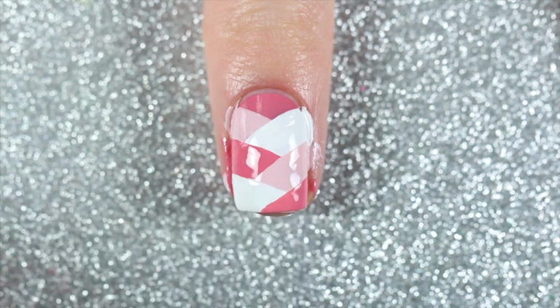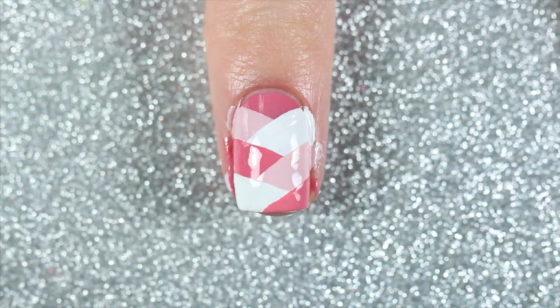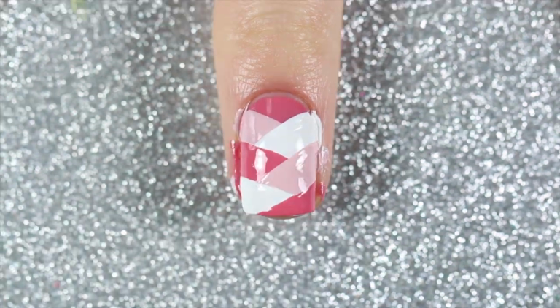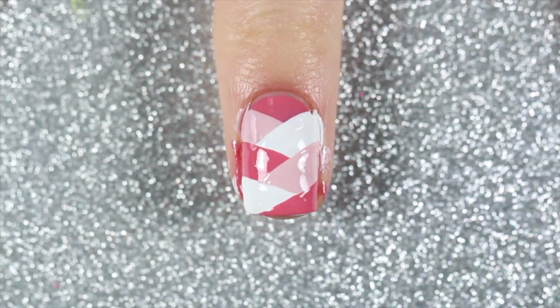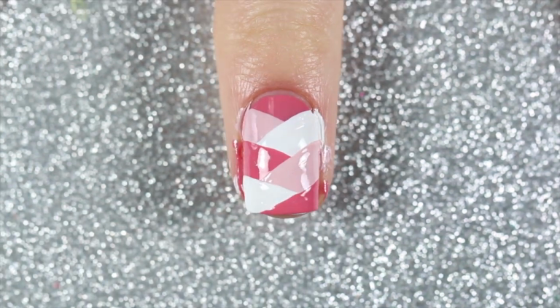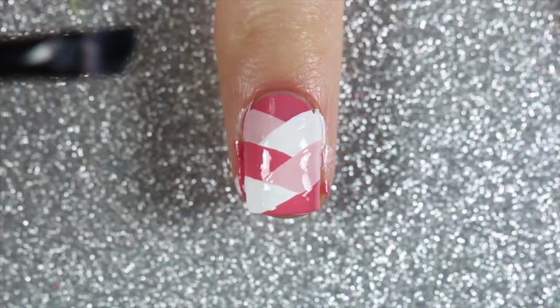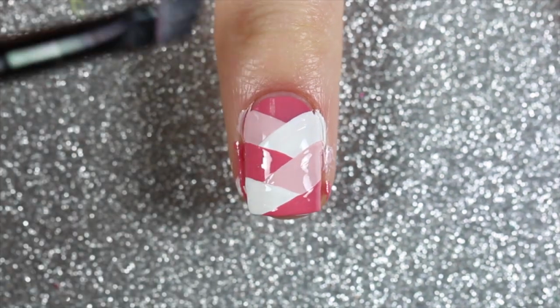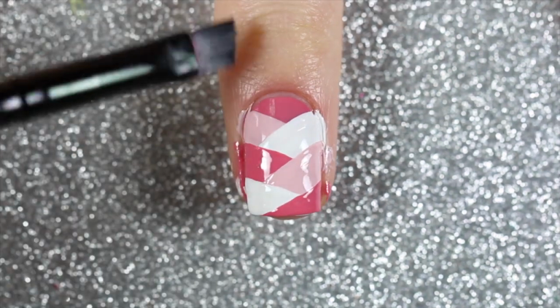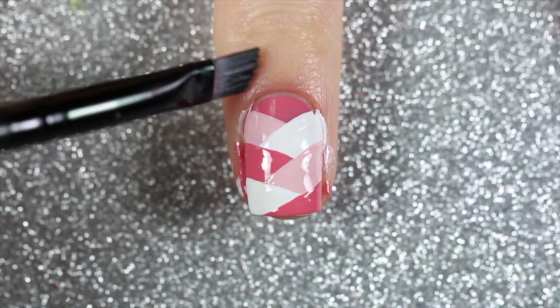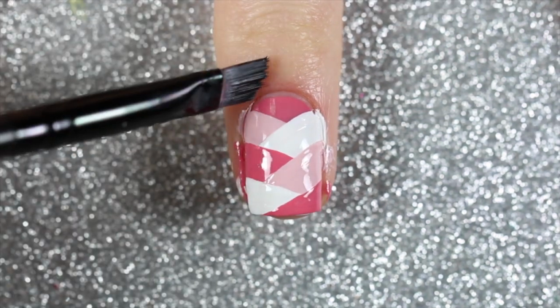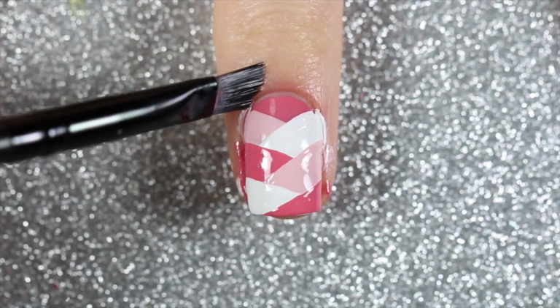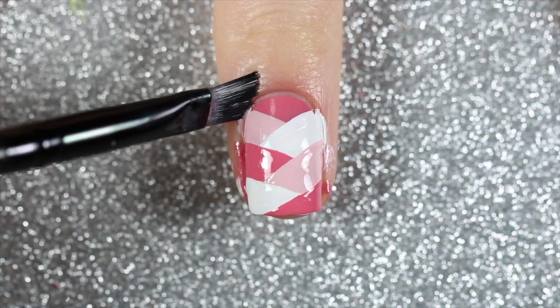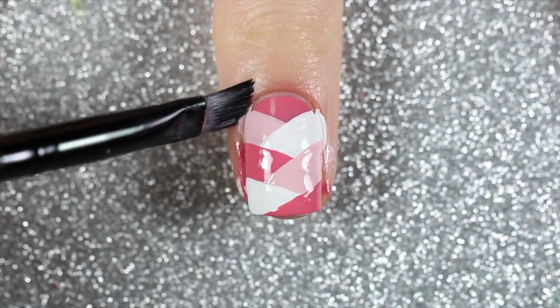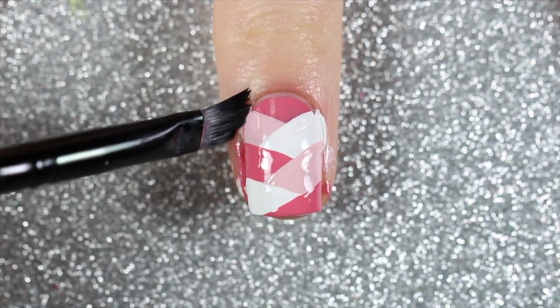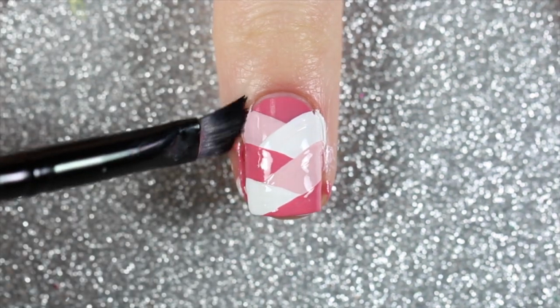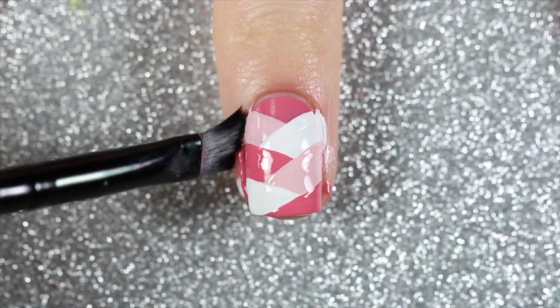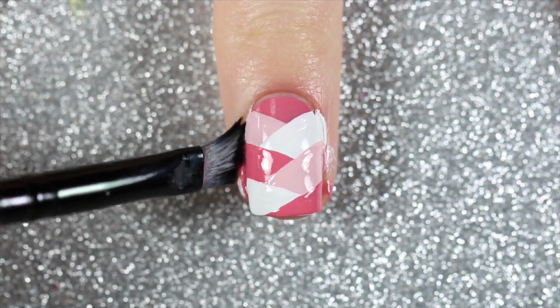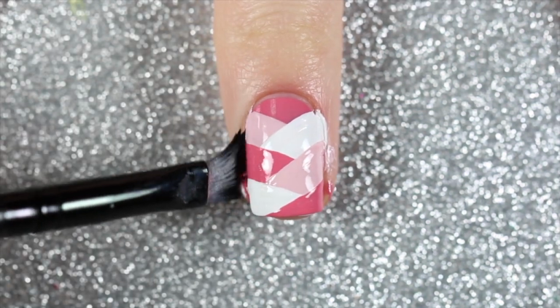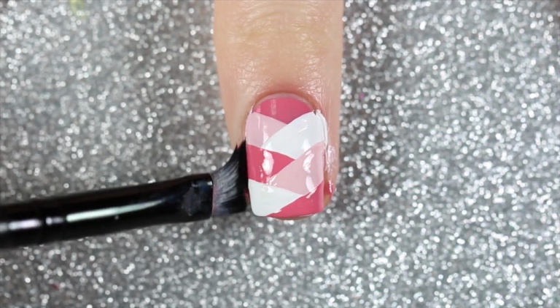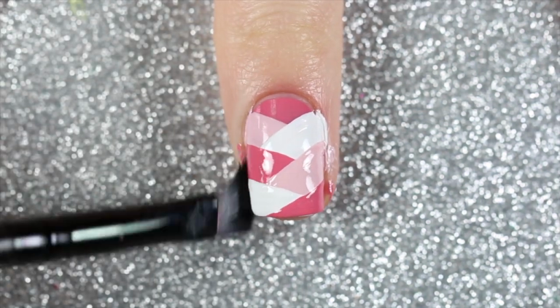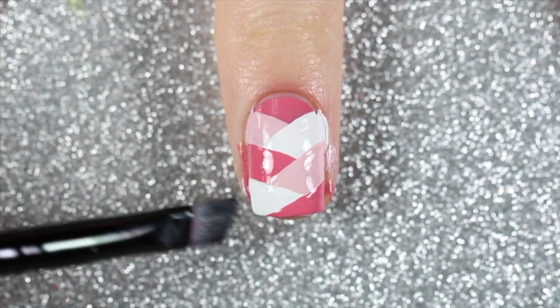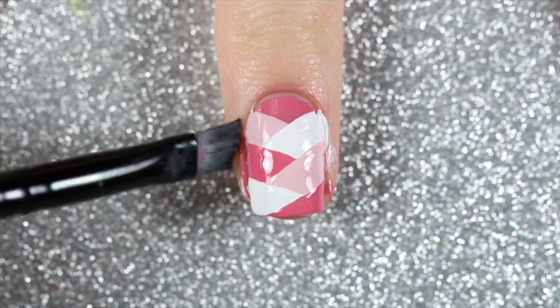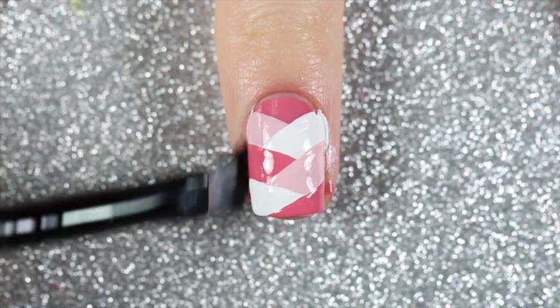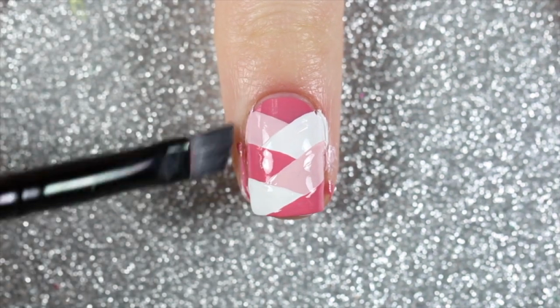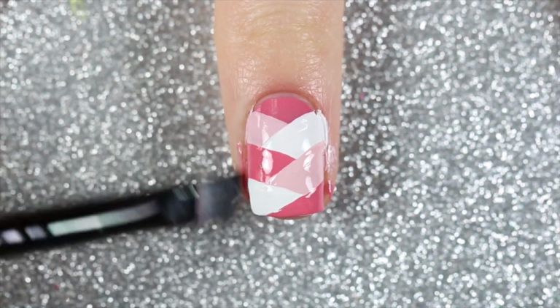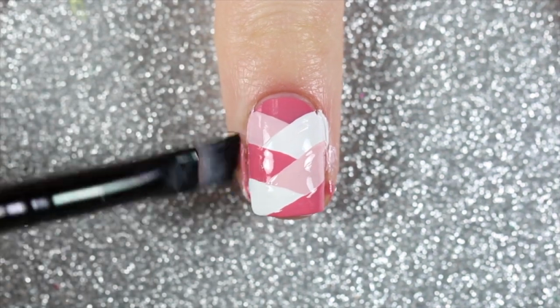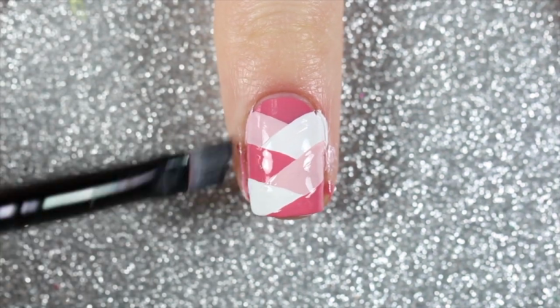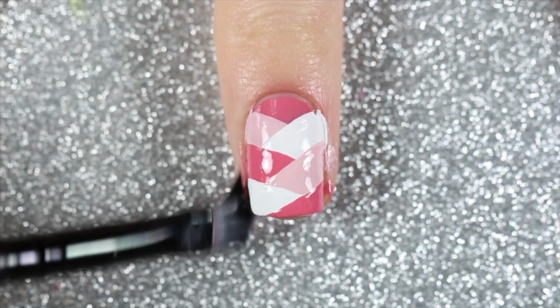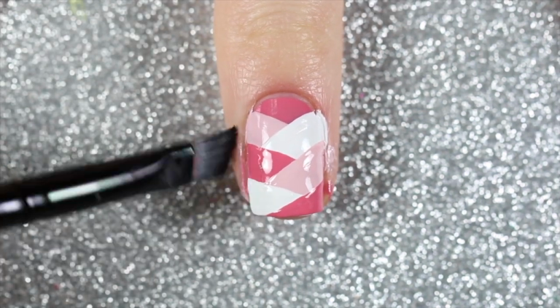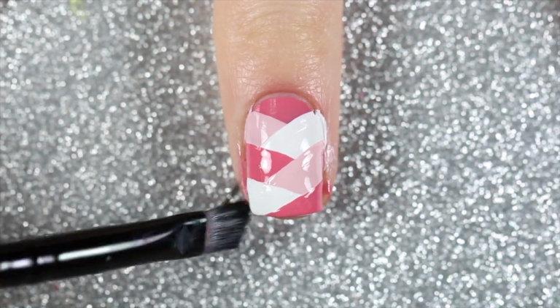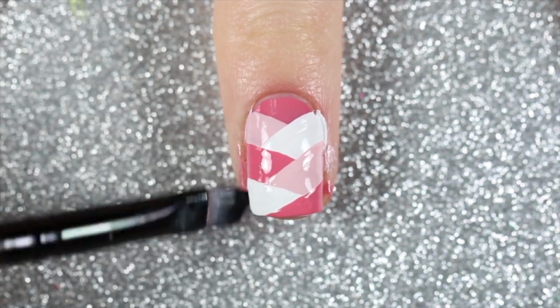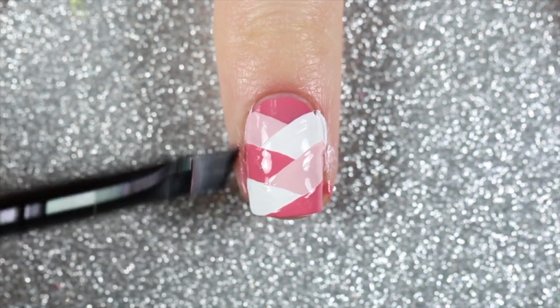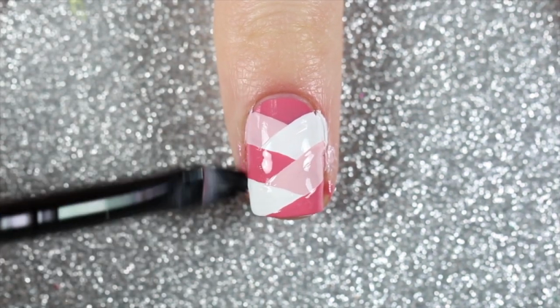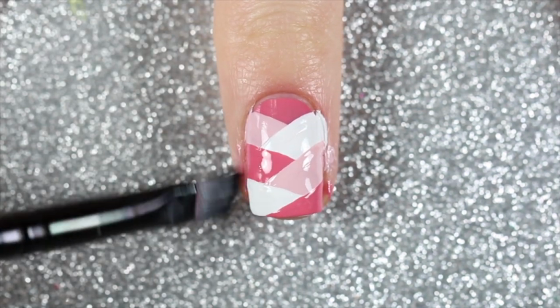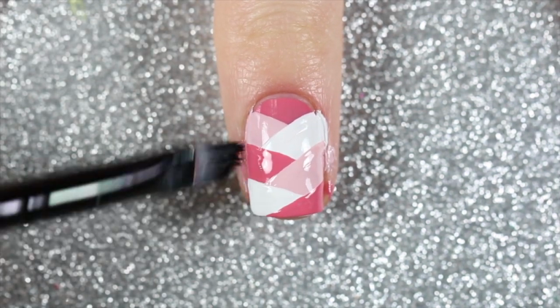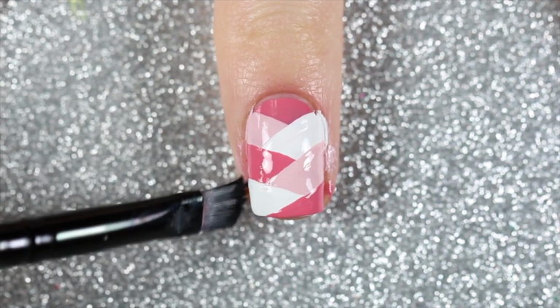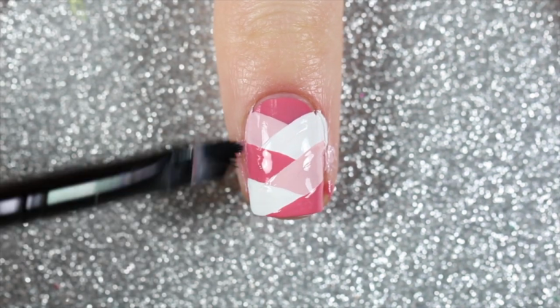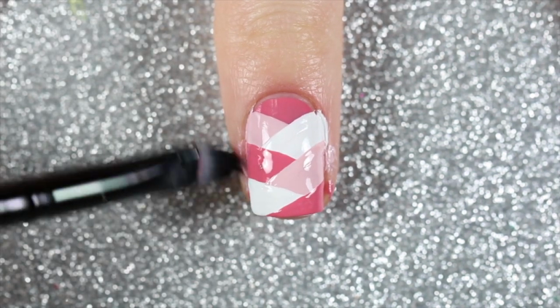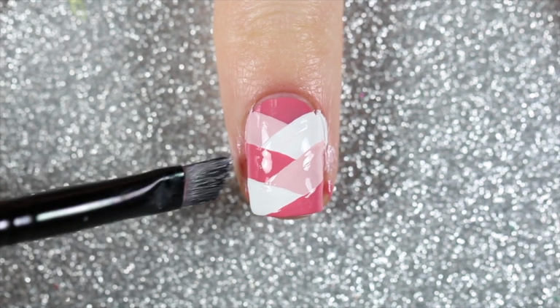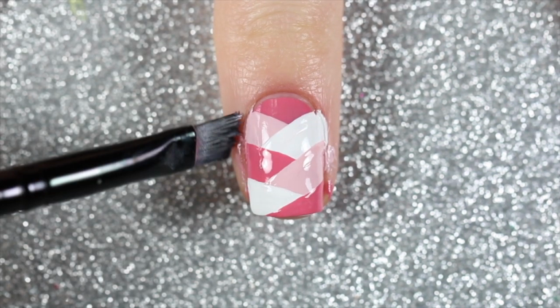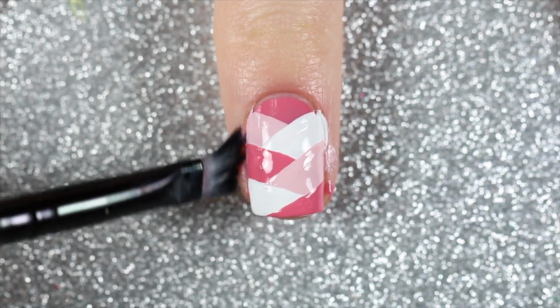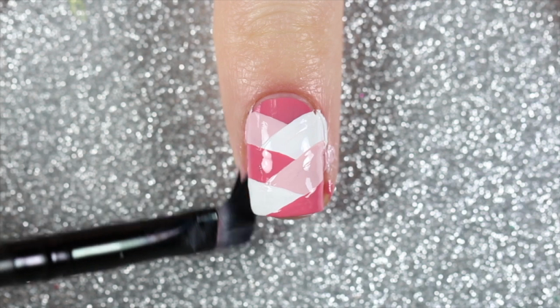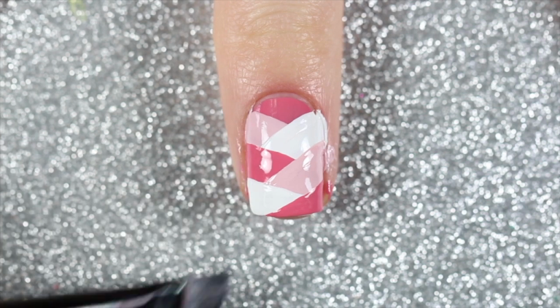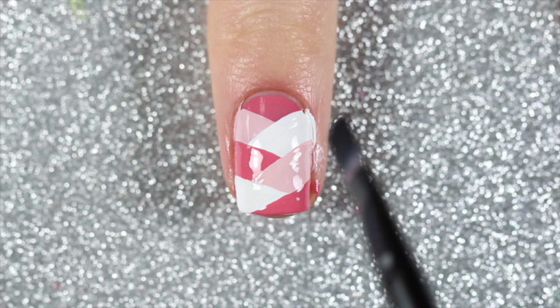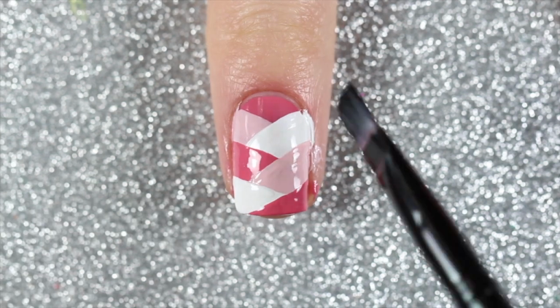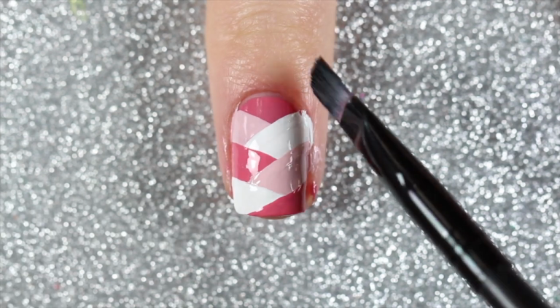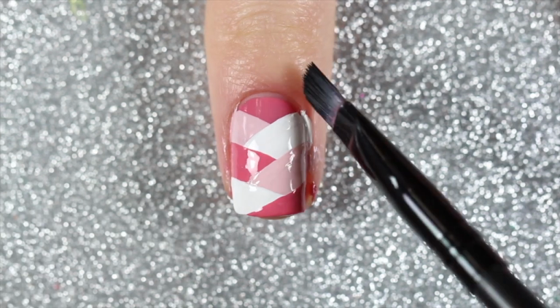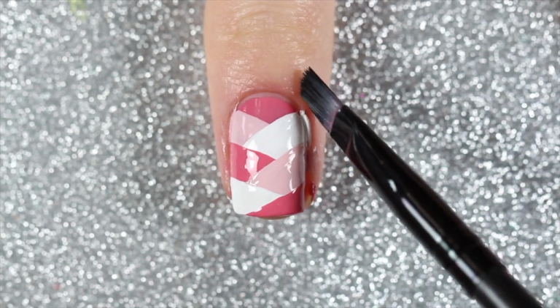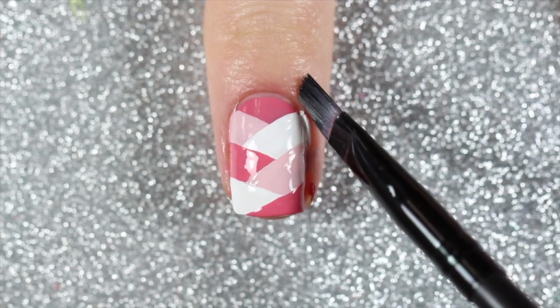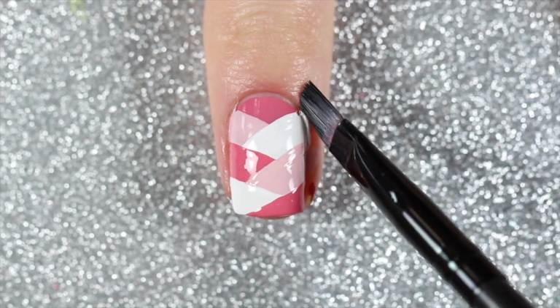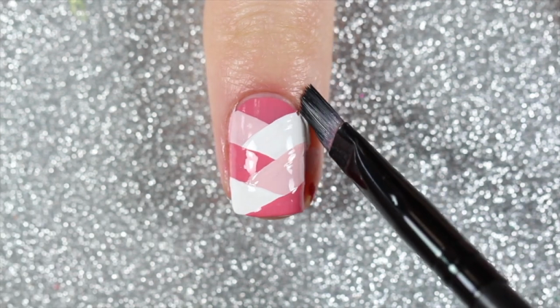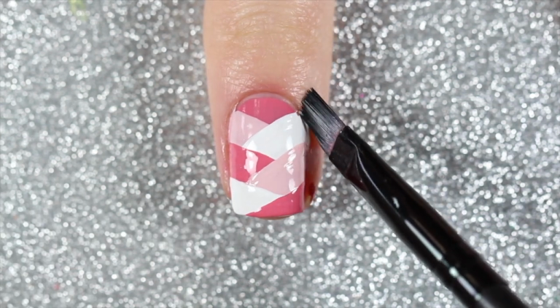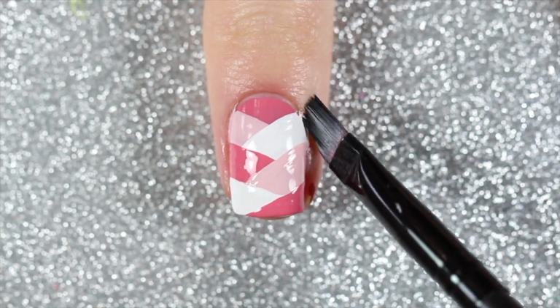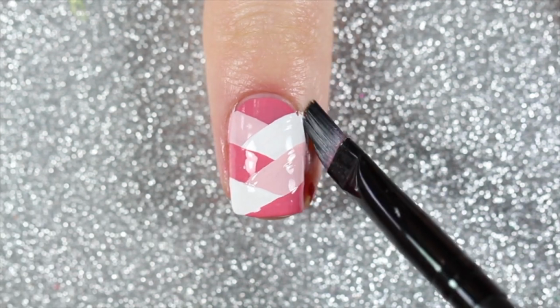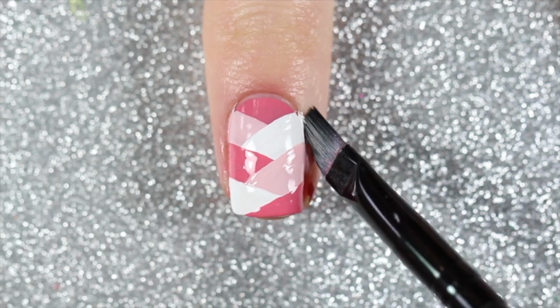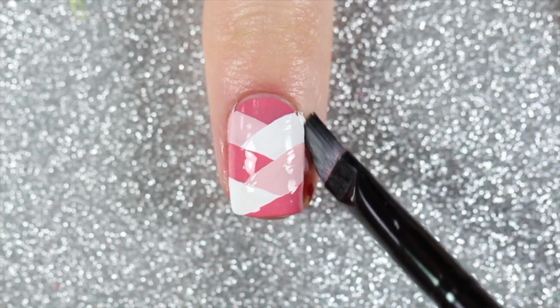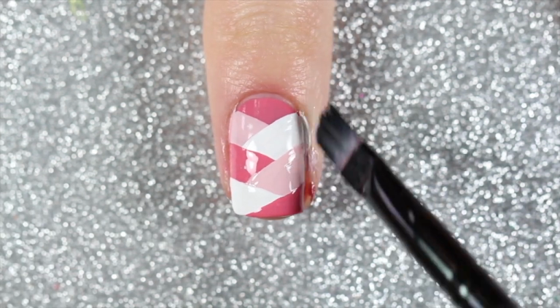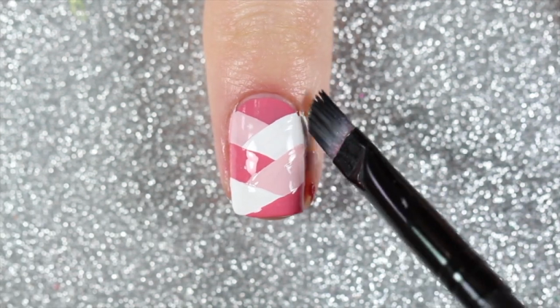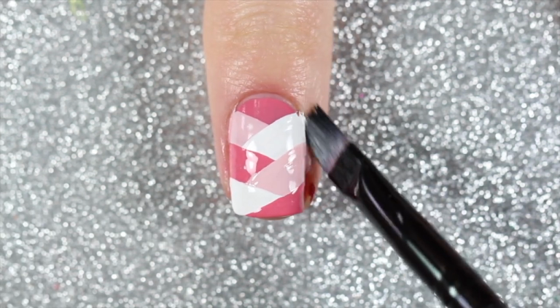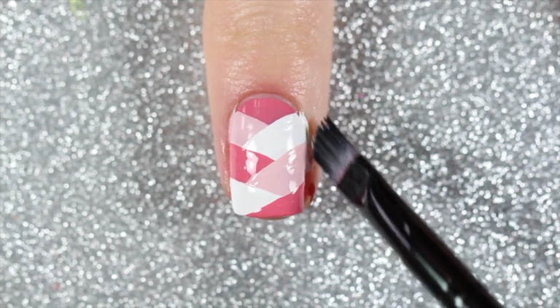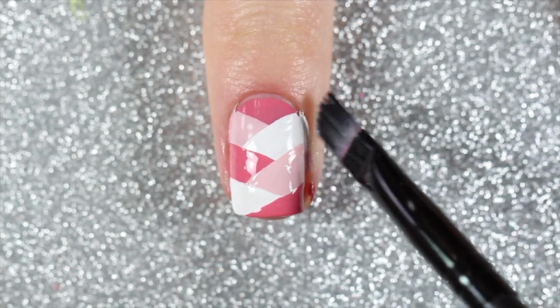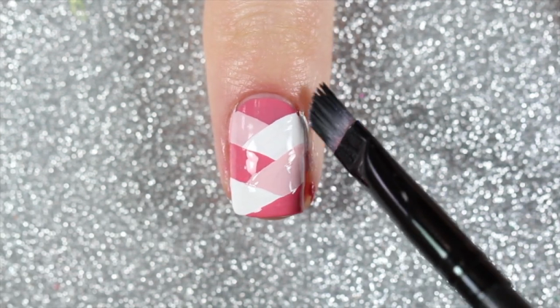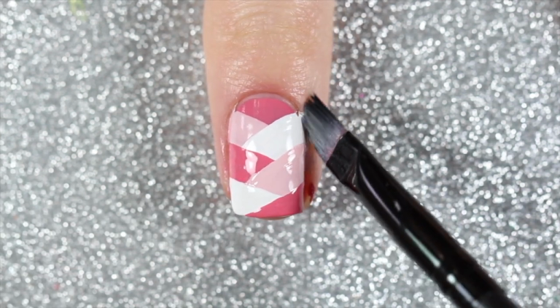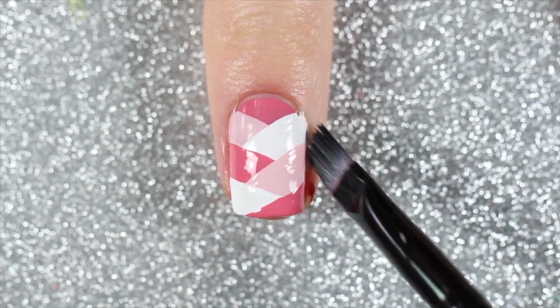Once I reached the bottom of my nail, I just took an angled brush dipped in some acetone to clean up any polish that got around onto my skin.